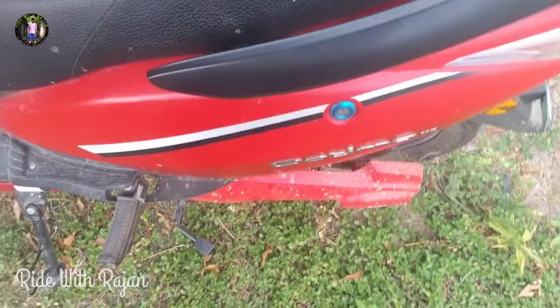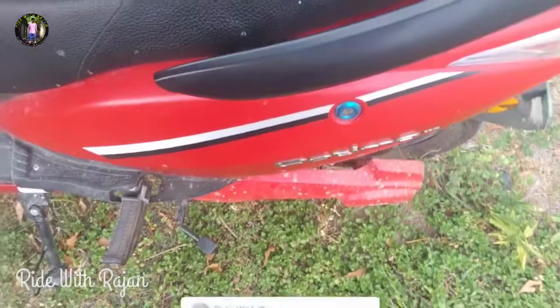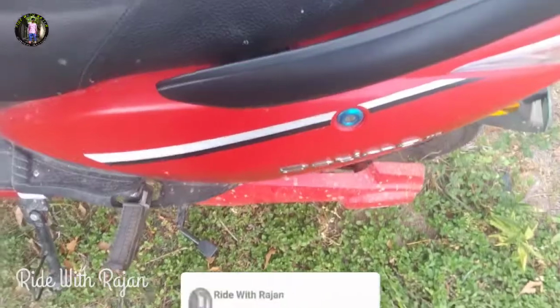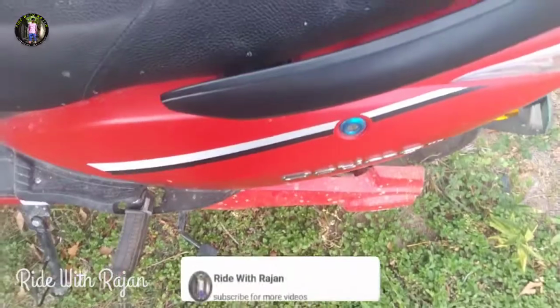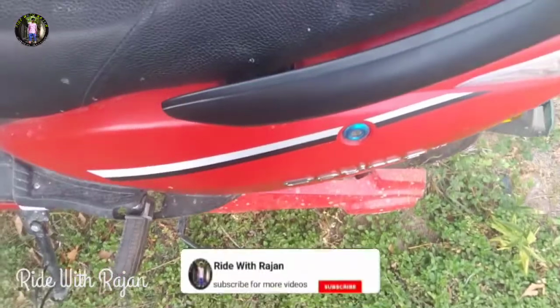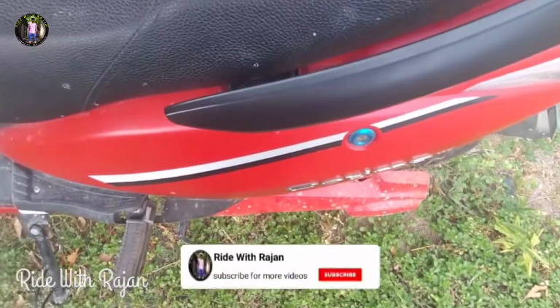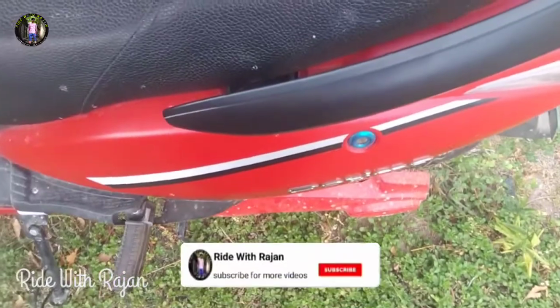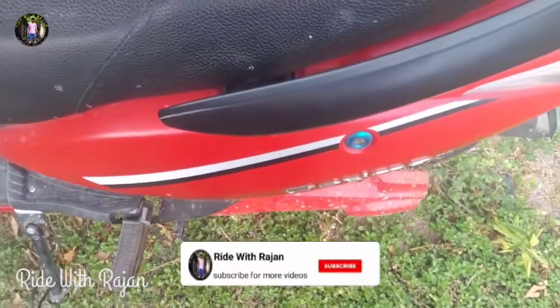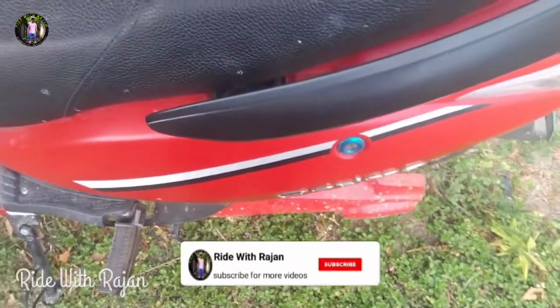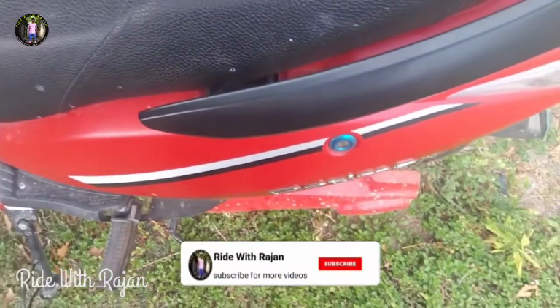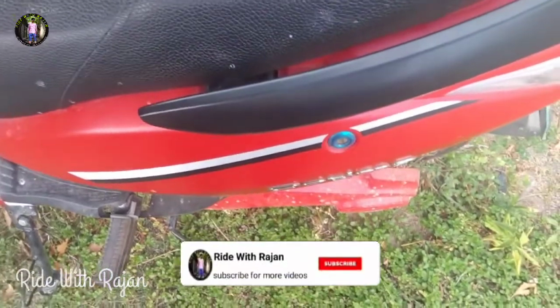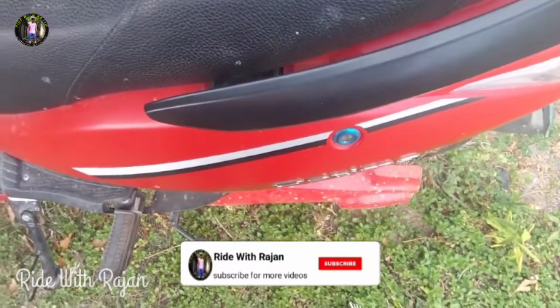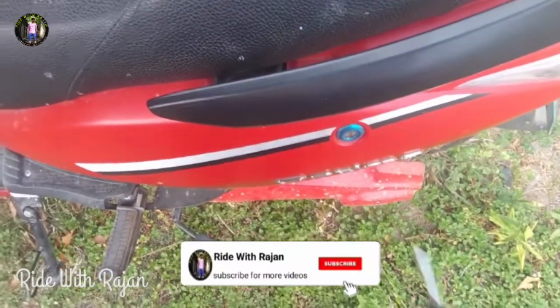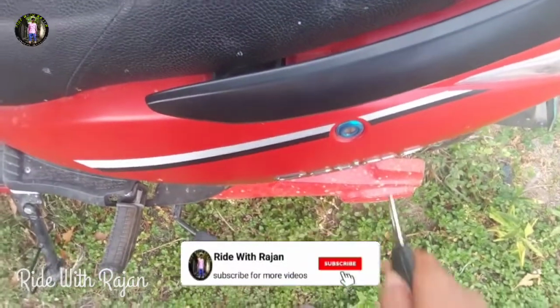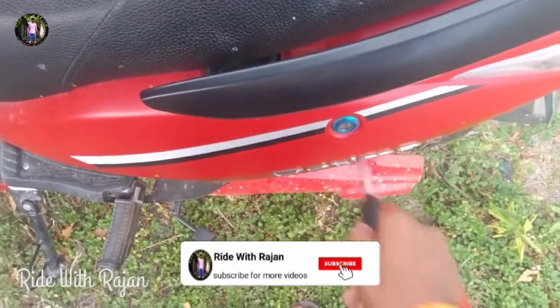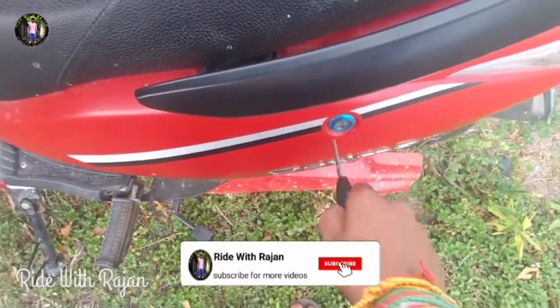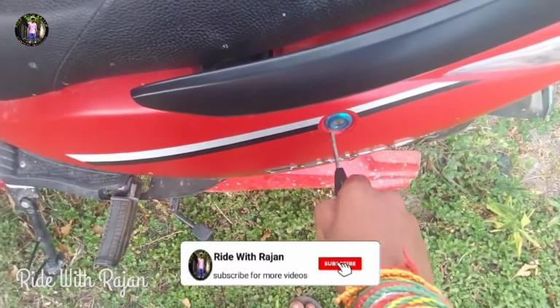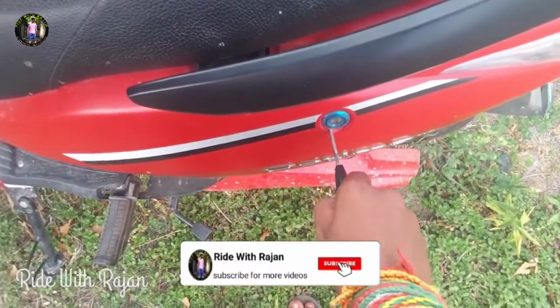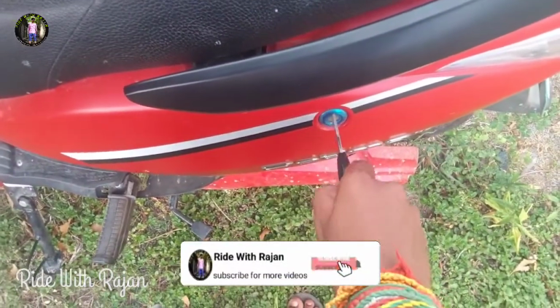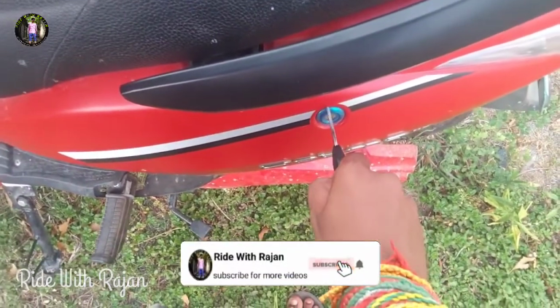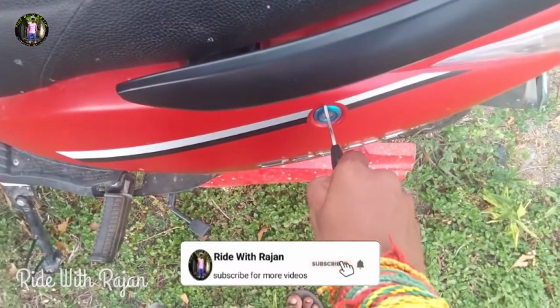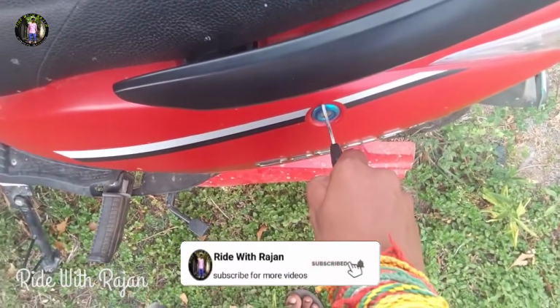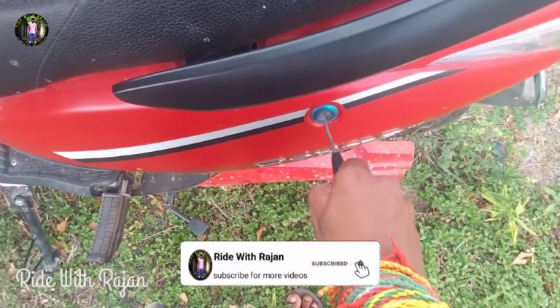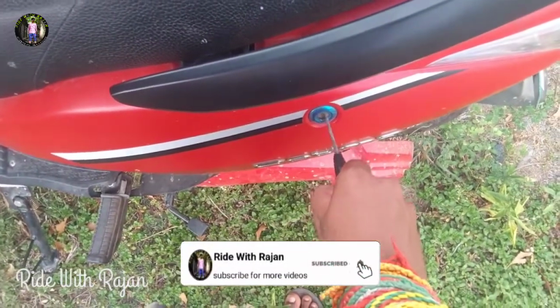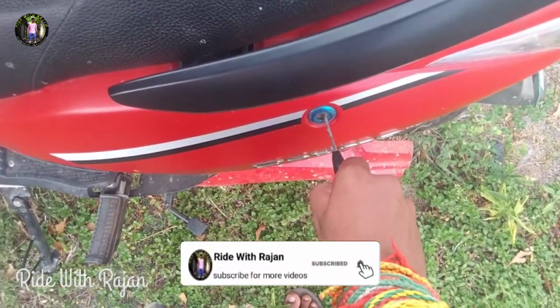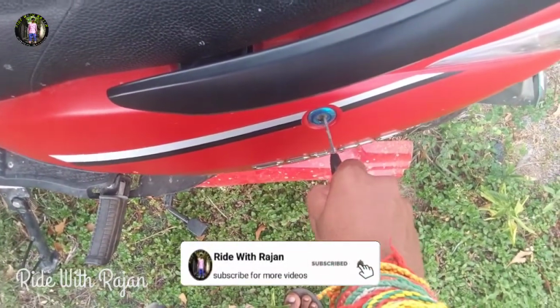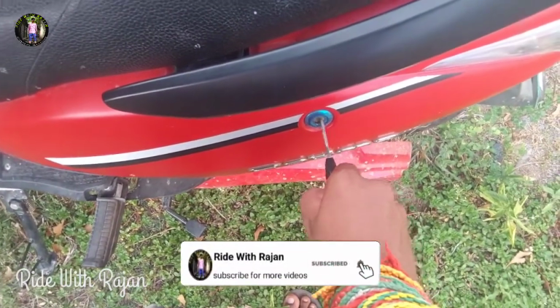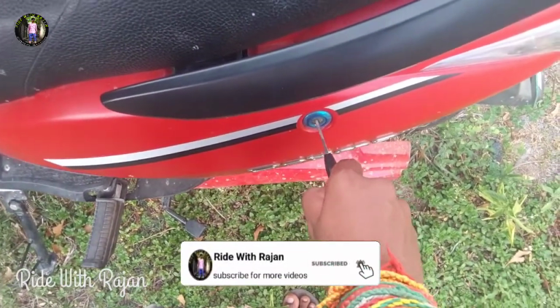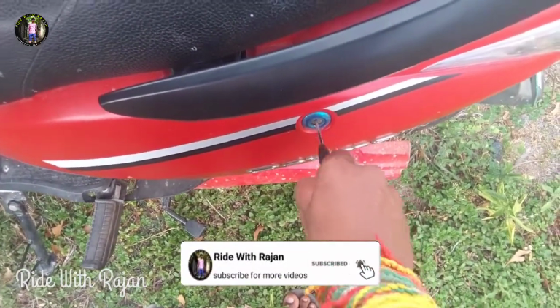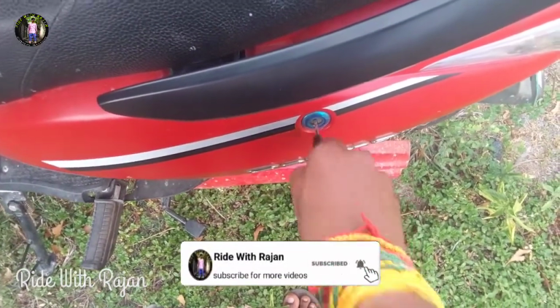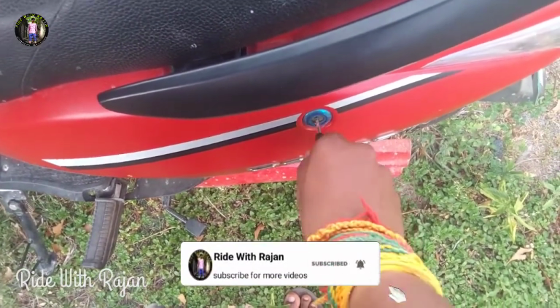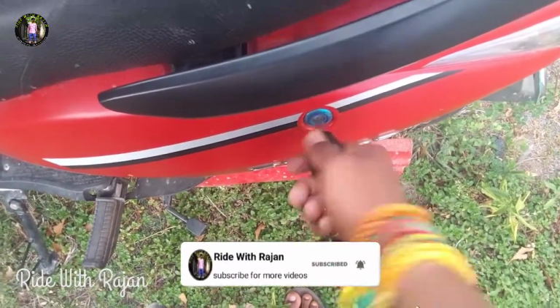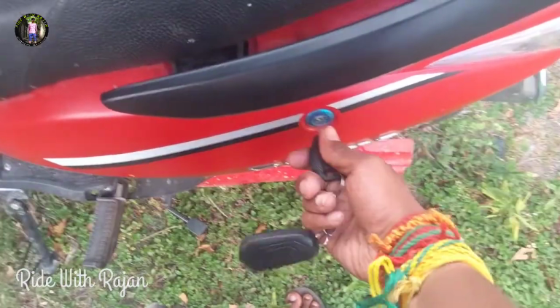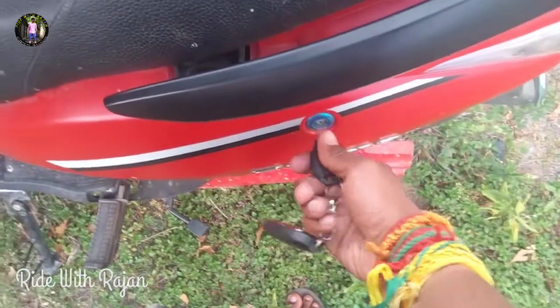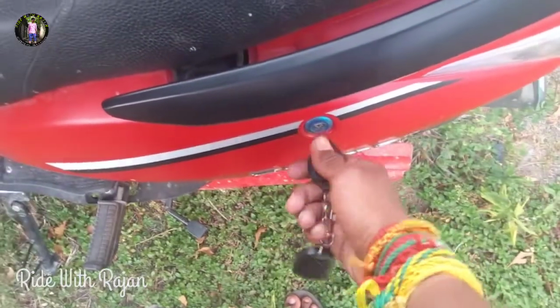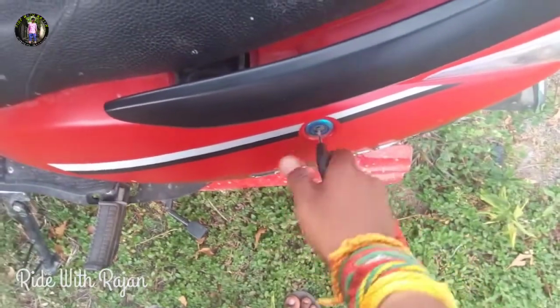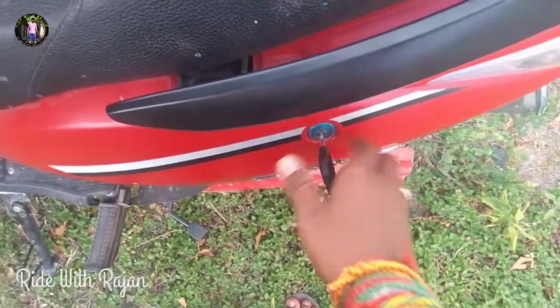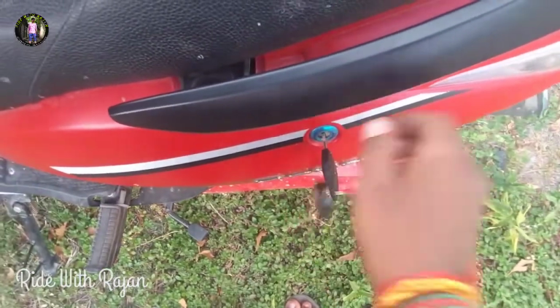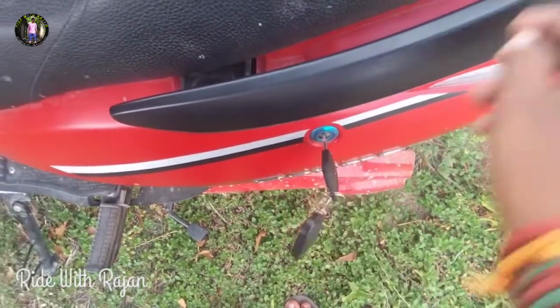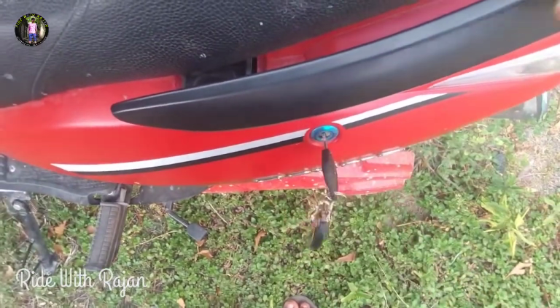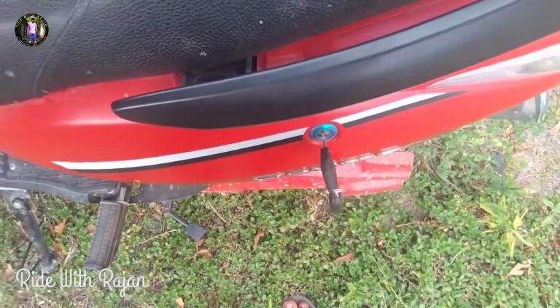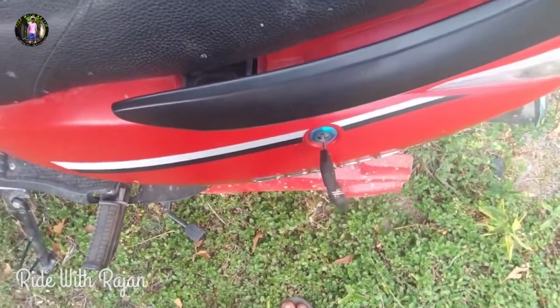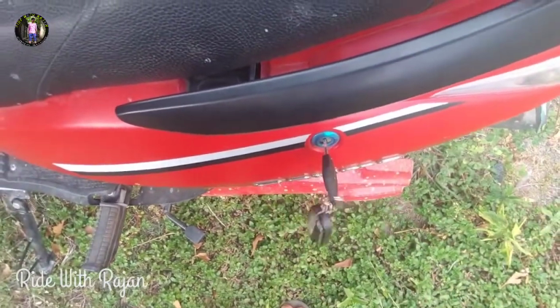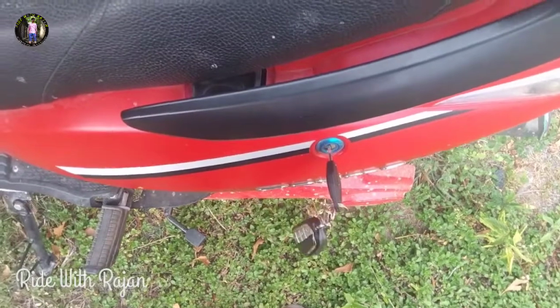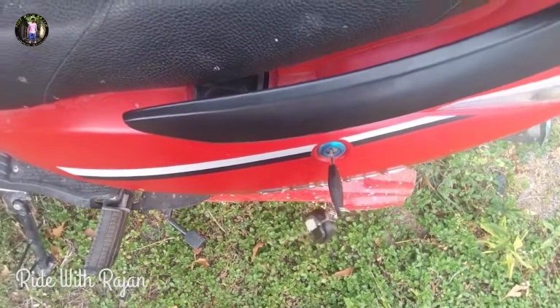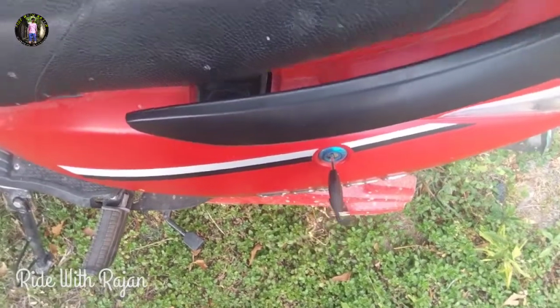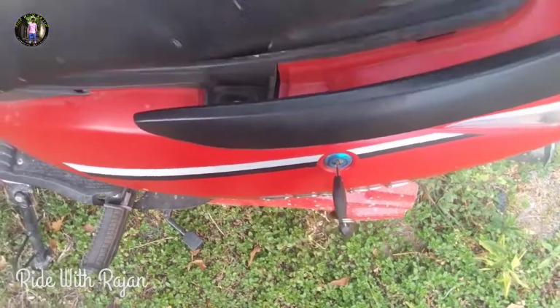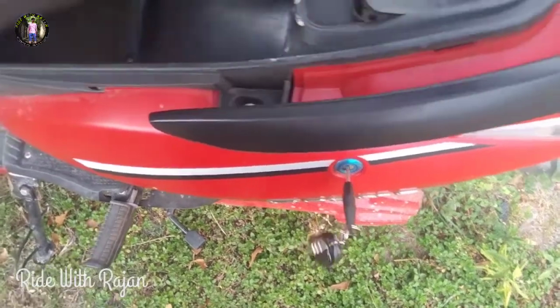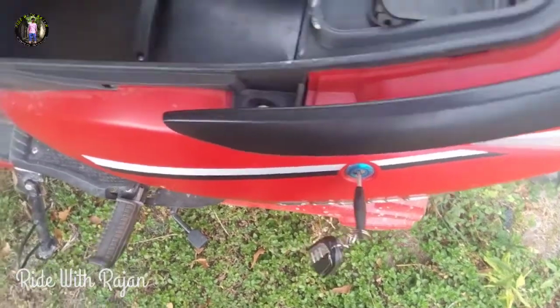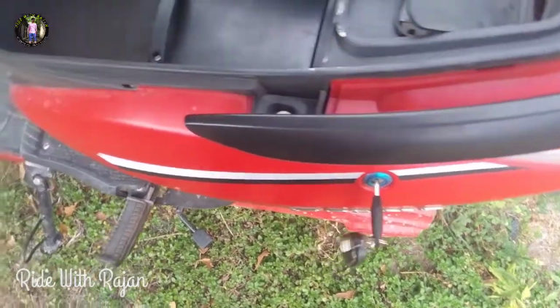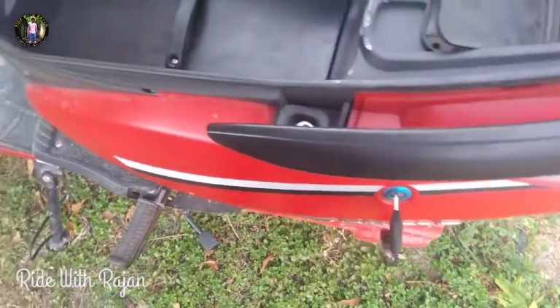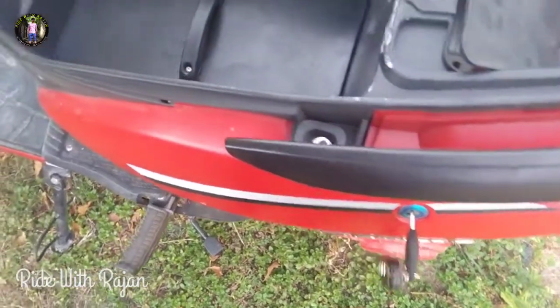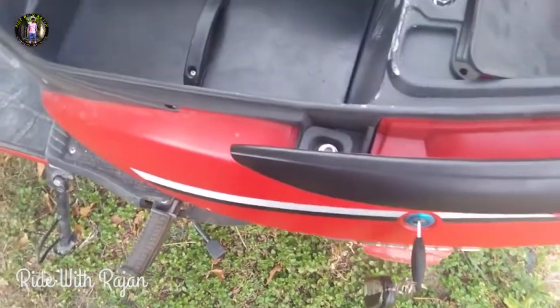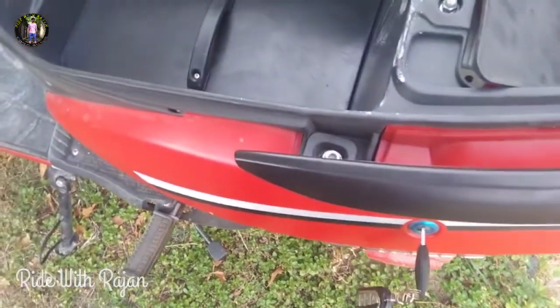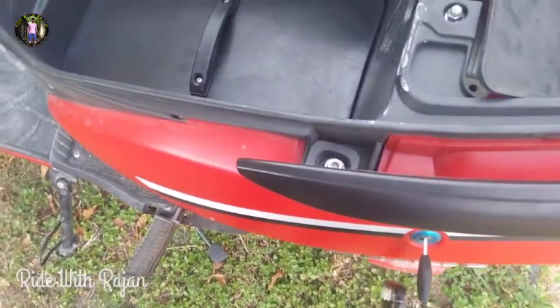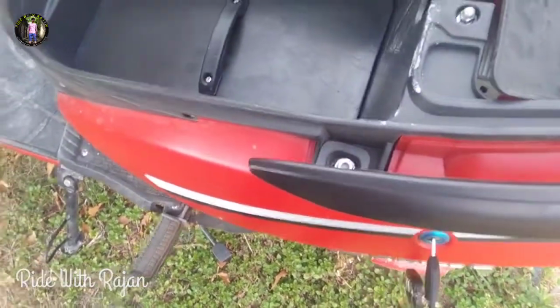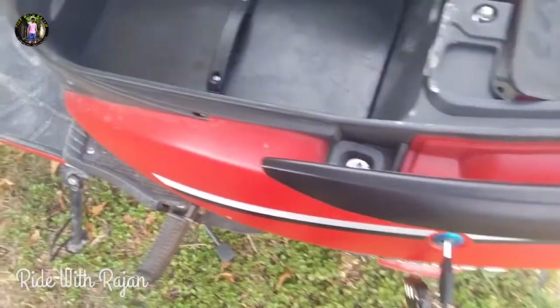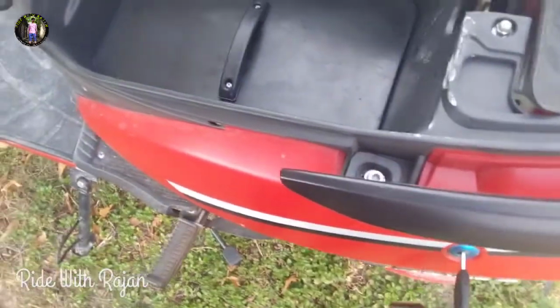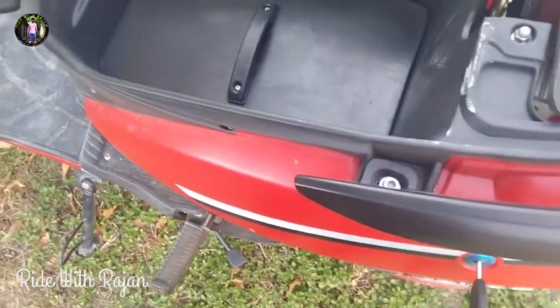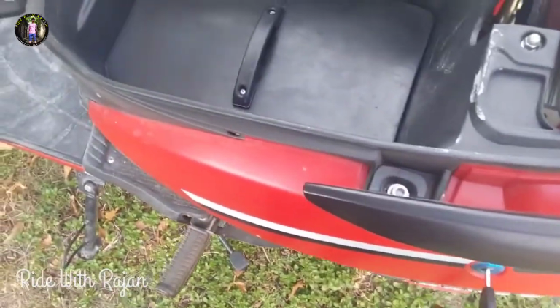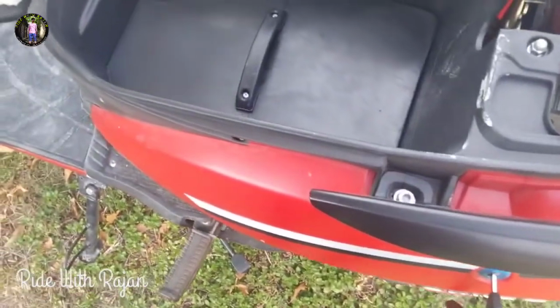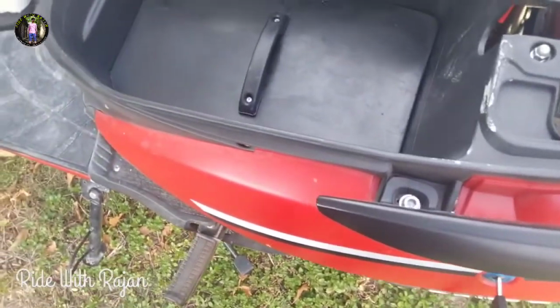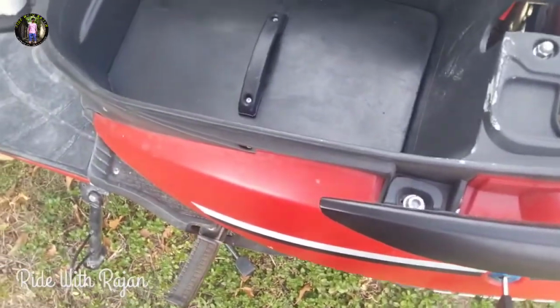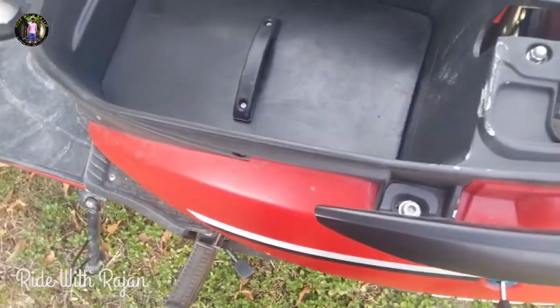Hi, Hello Friends! I'm Anugel Rajan and this is the Ride With Rajan YouTube channel. In this video, we already have a review of Hero Optima HX.